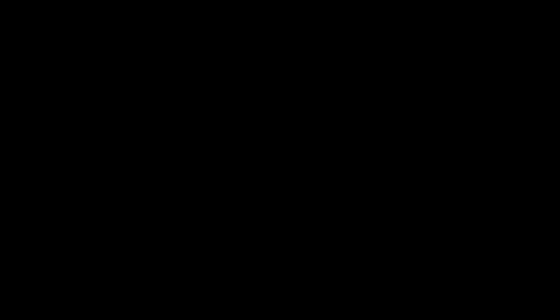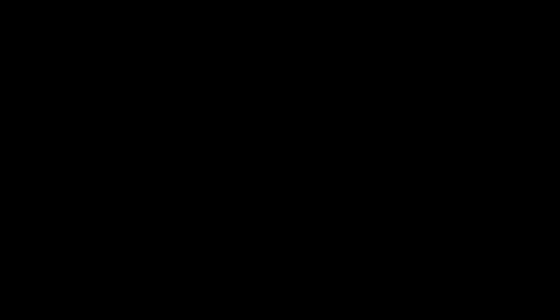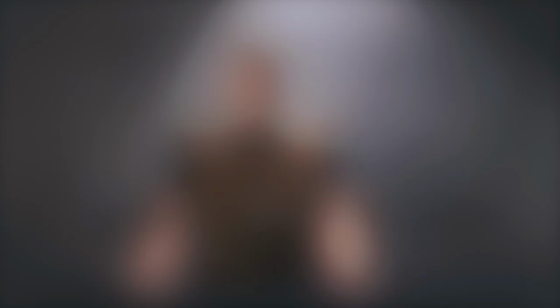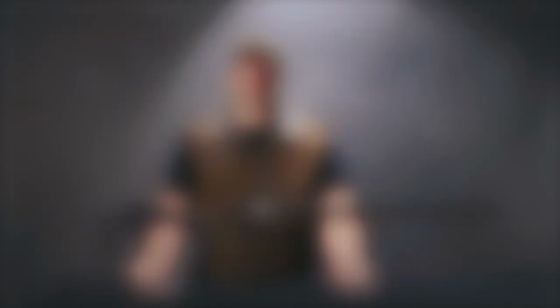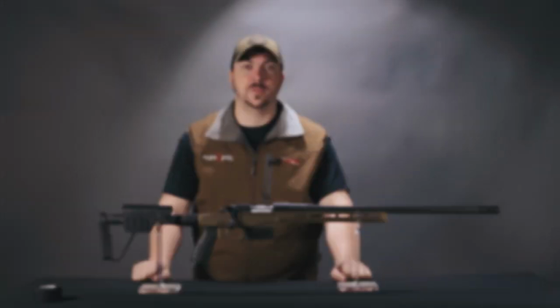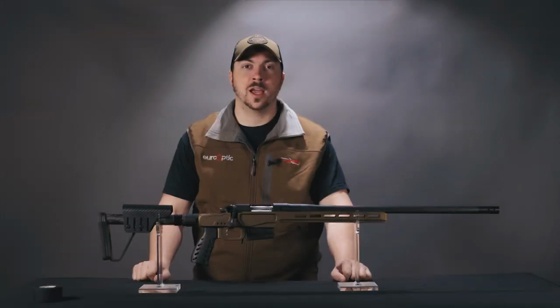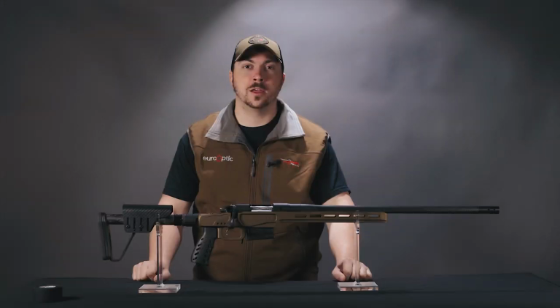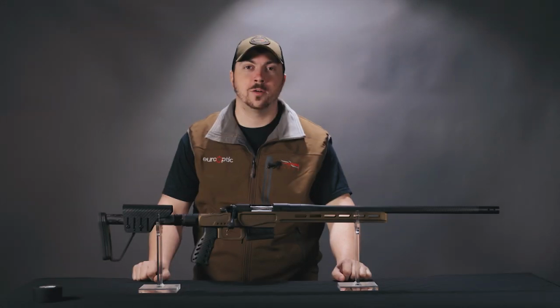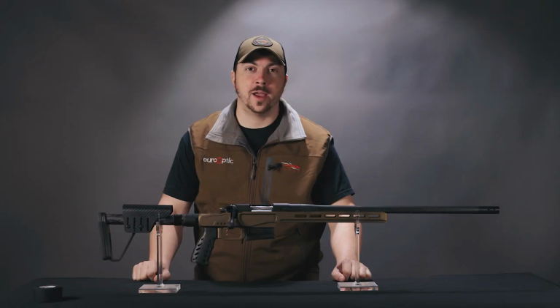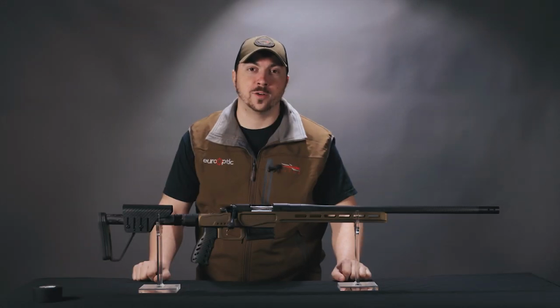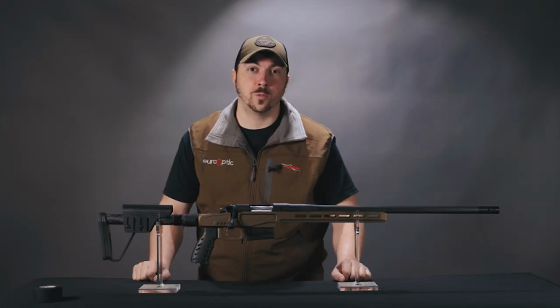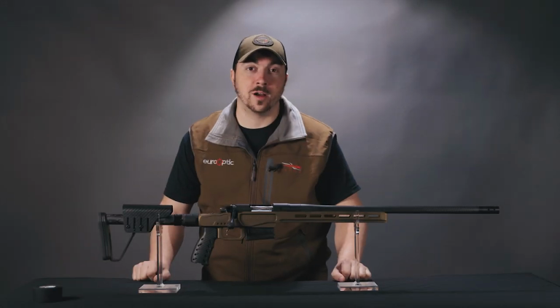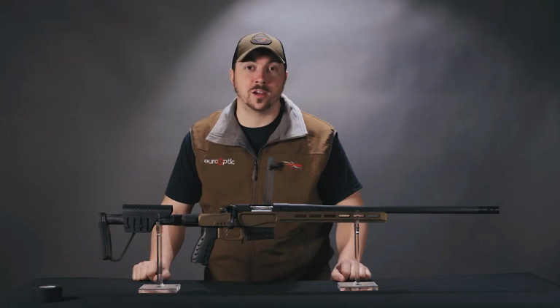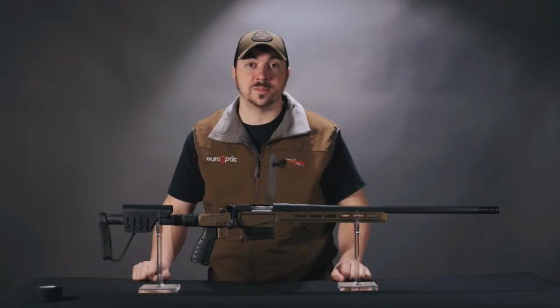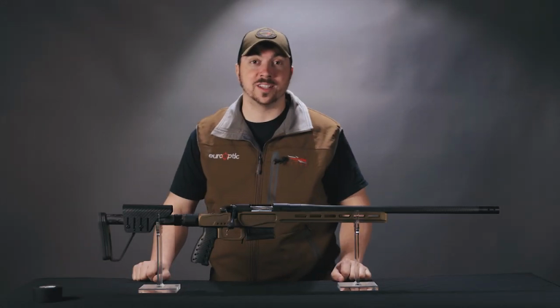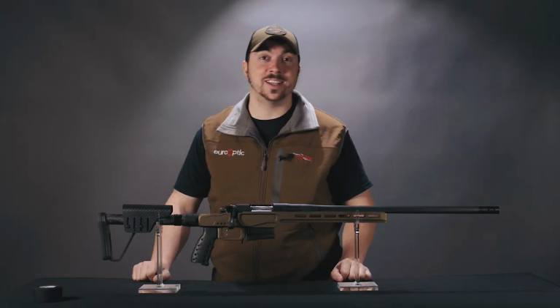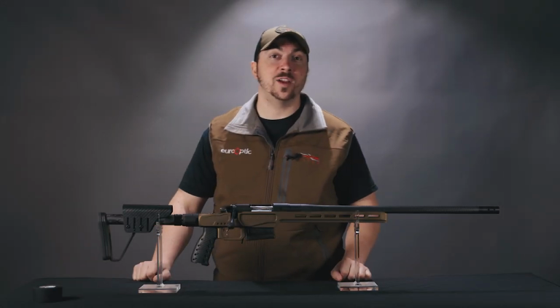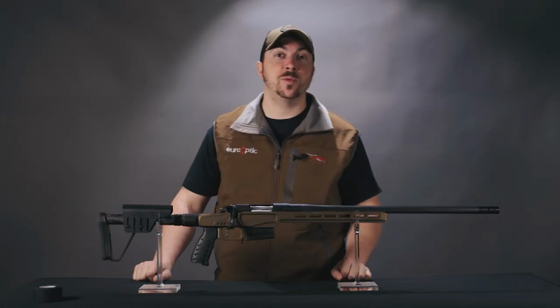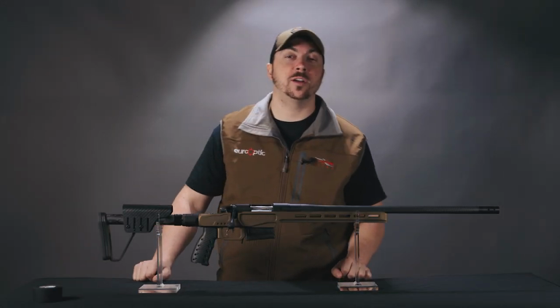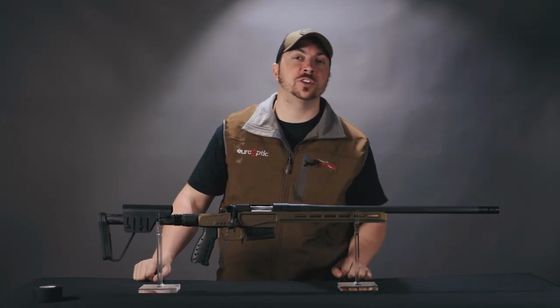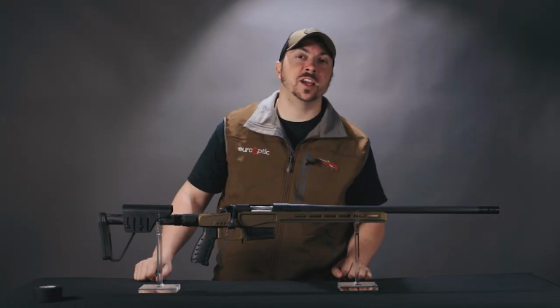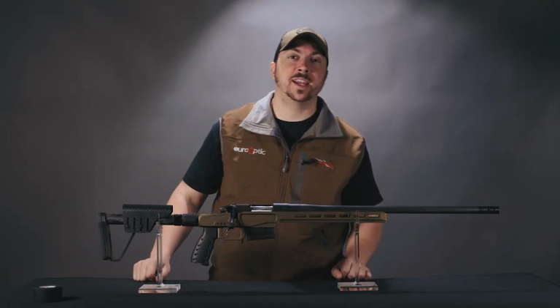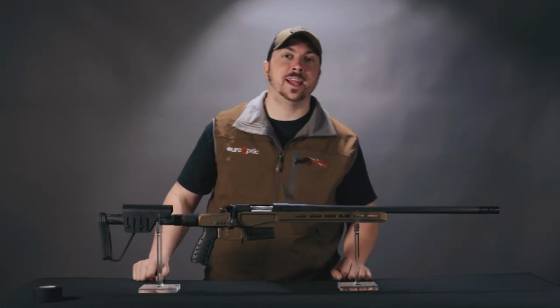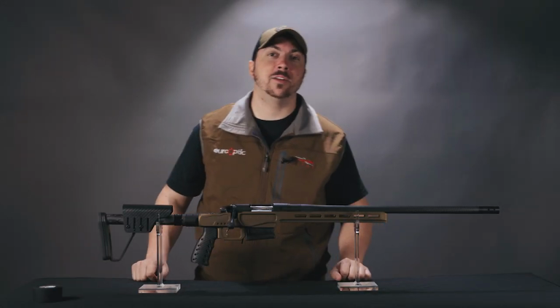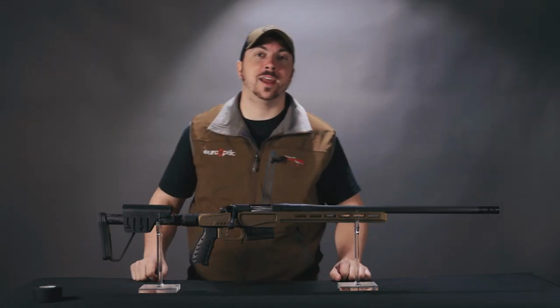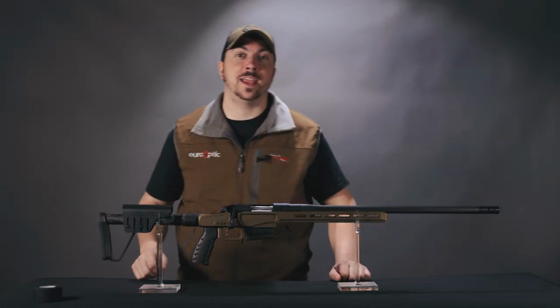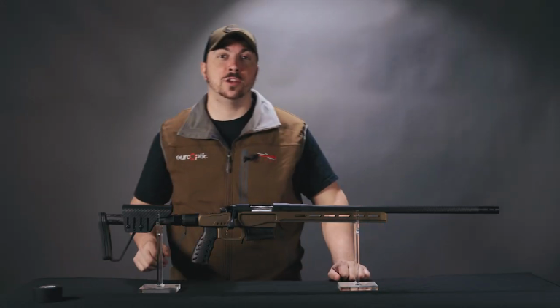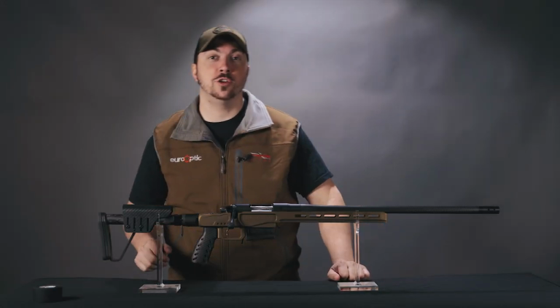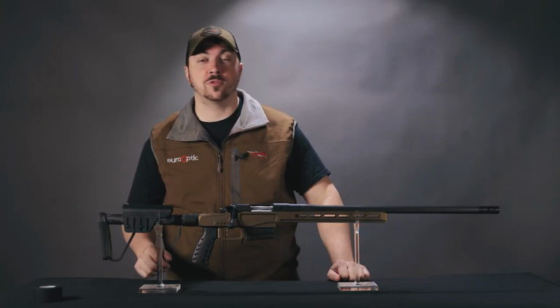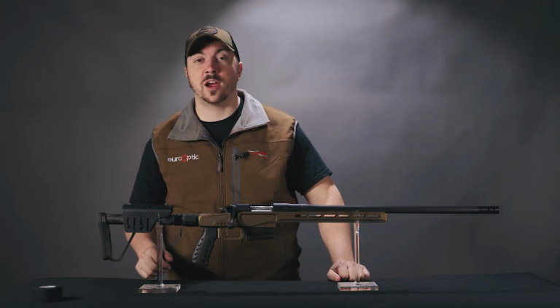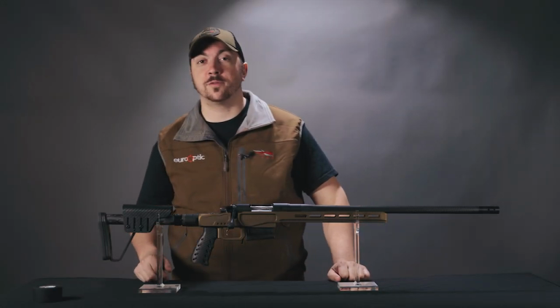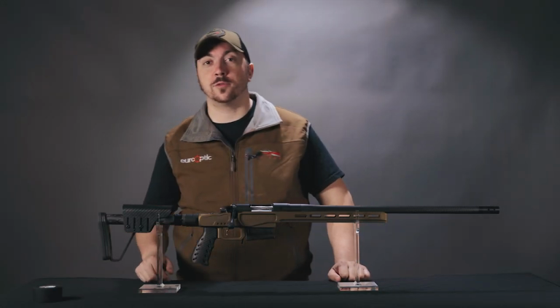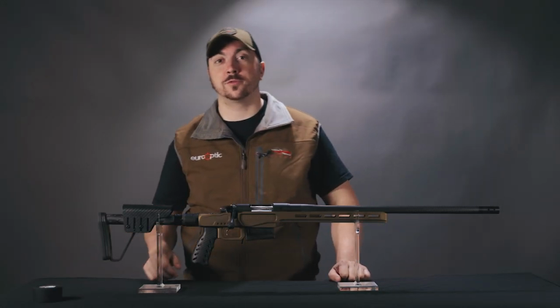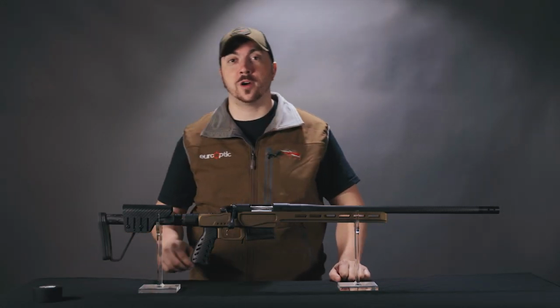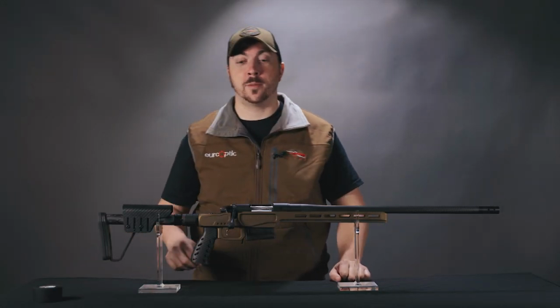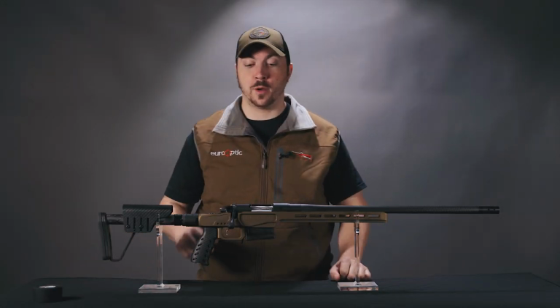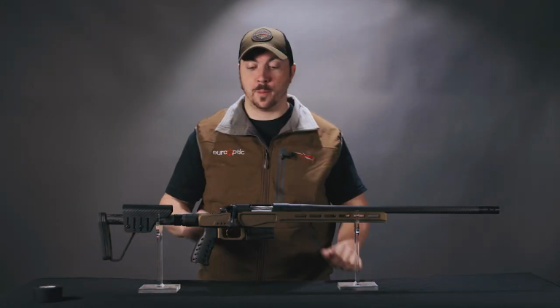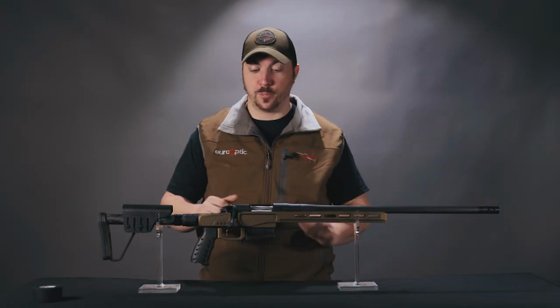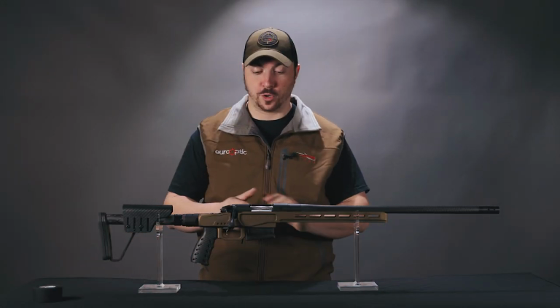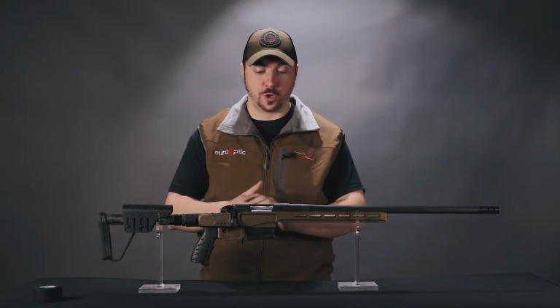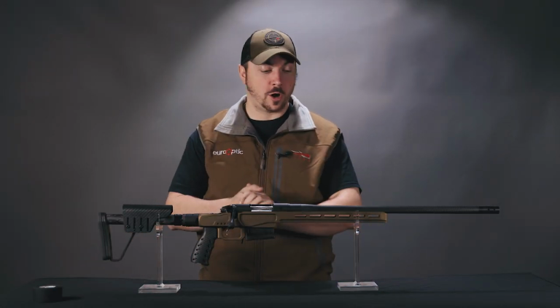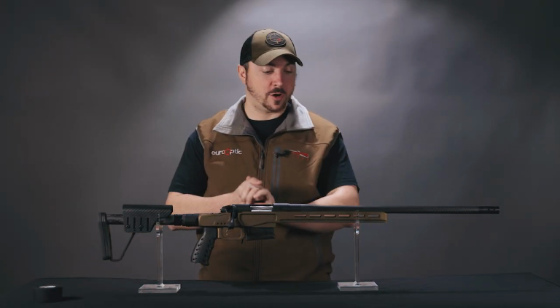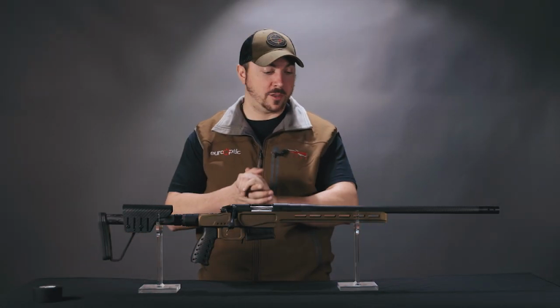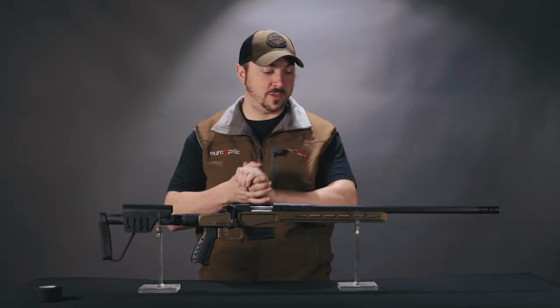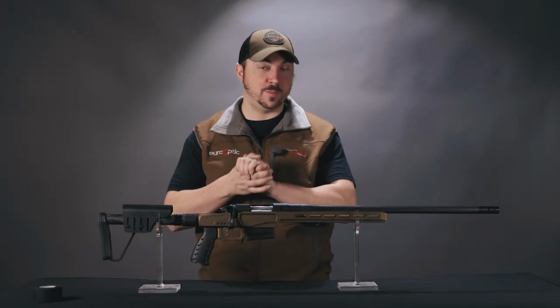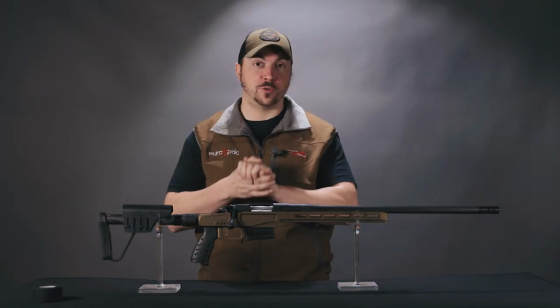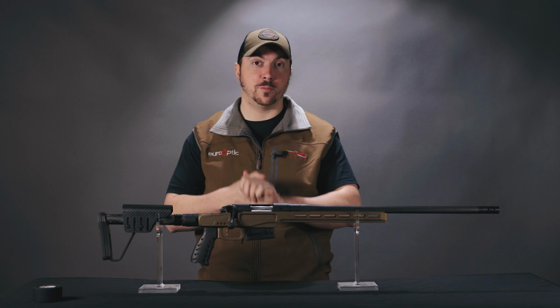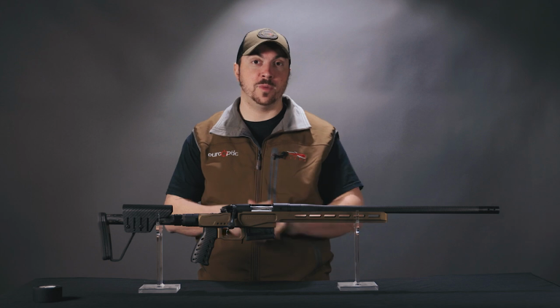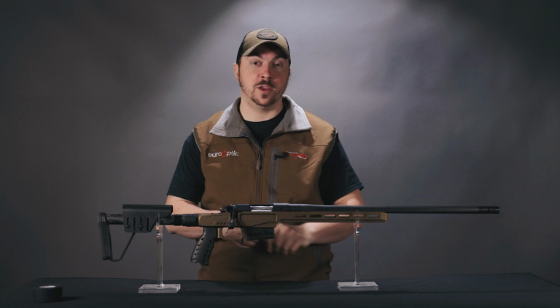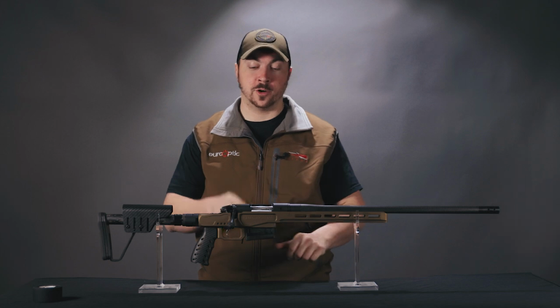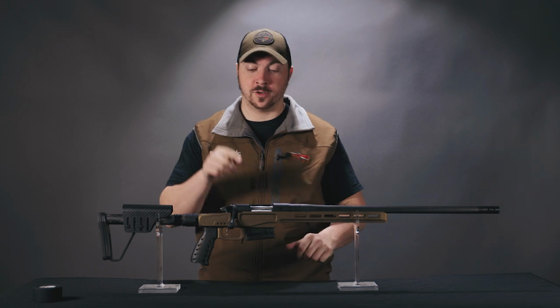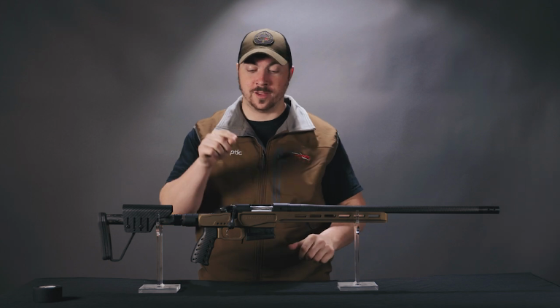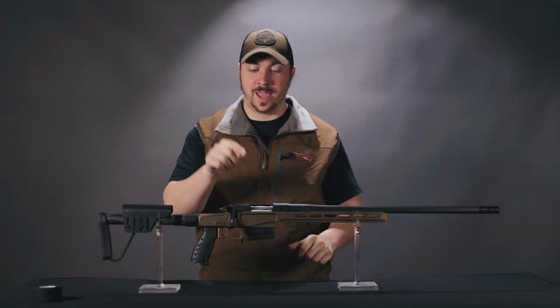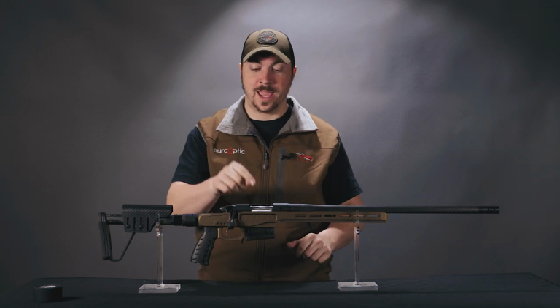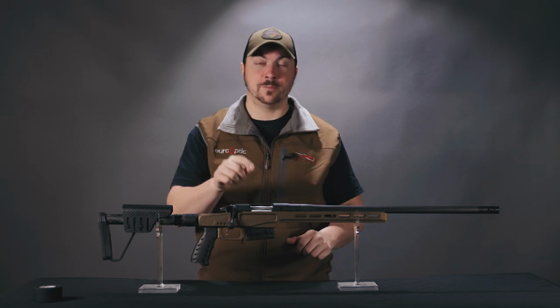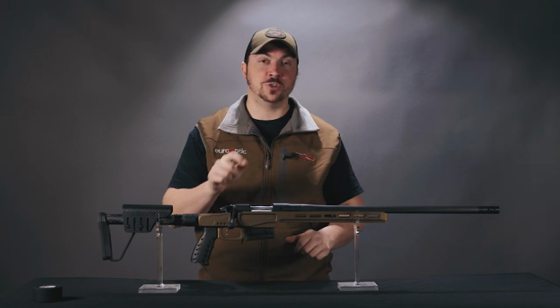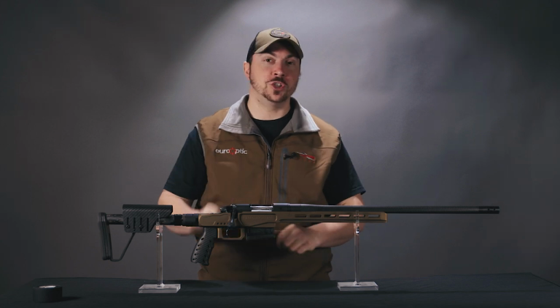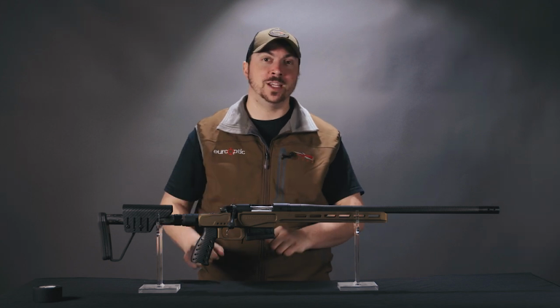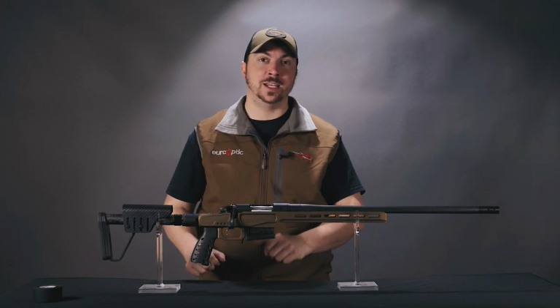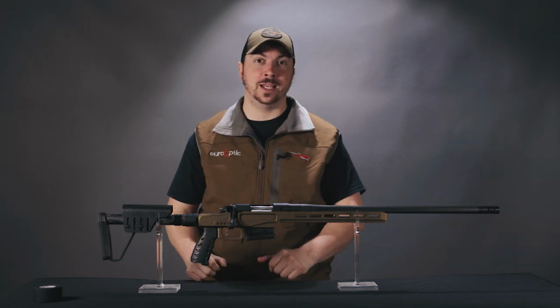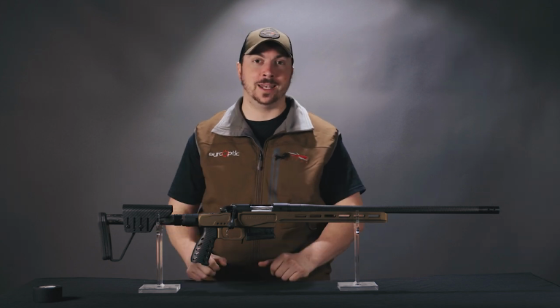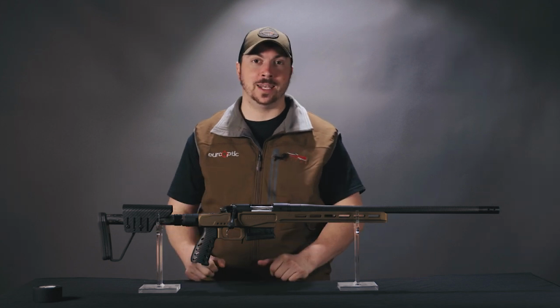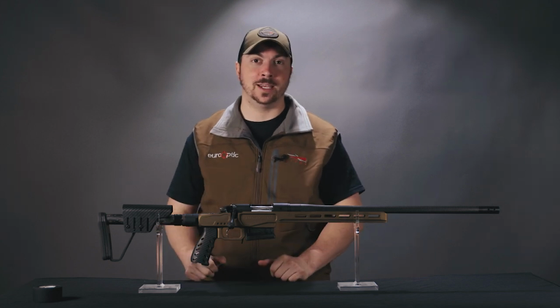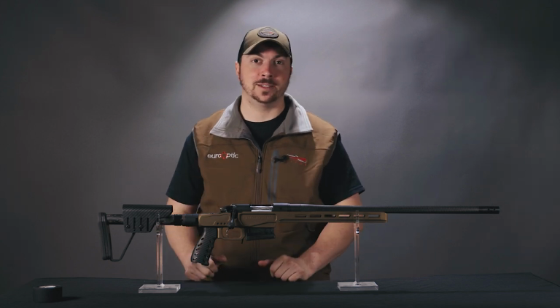Hello and welcome. Today we are checking out a new rifle from Bergara, the Premier MG Light.